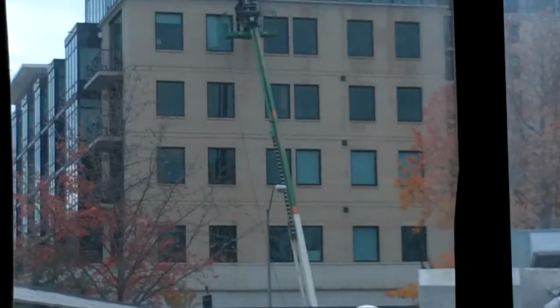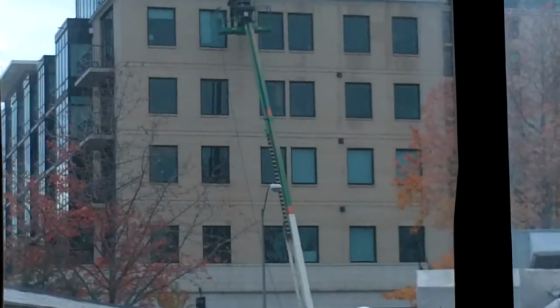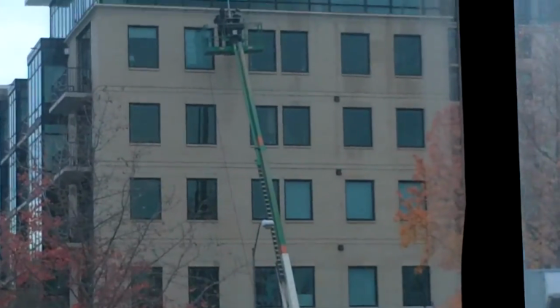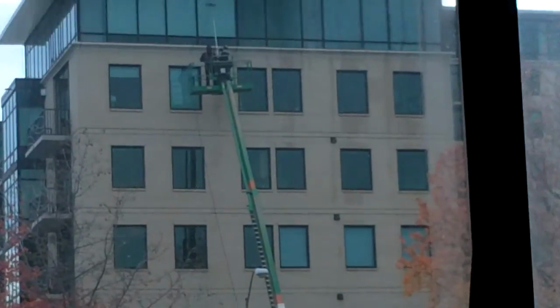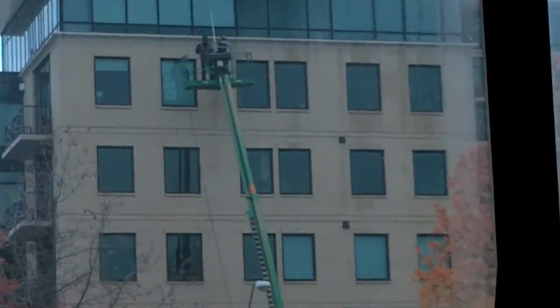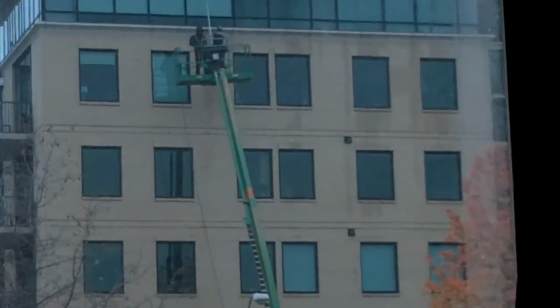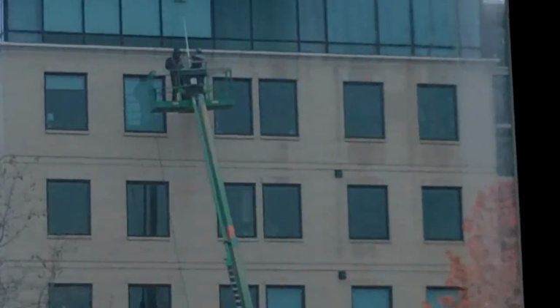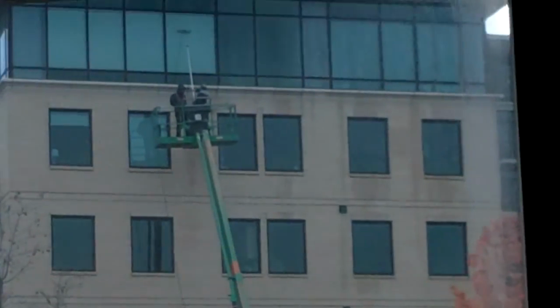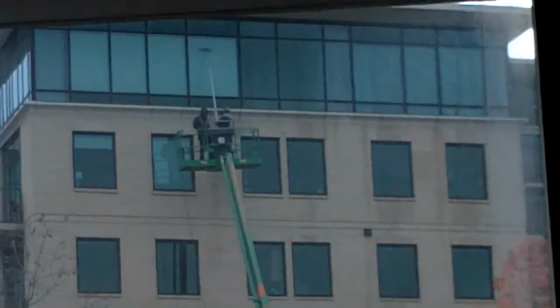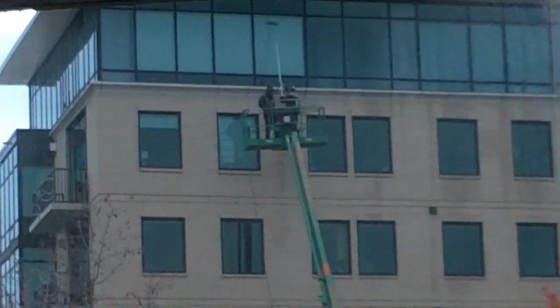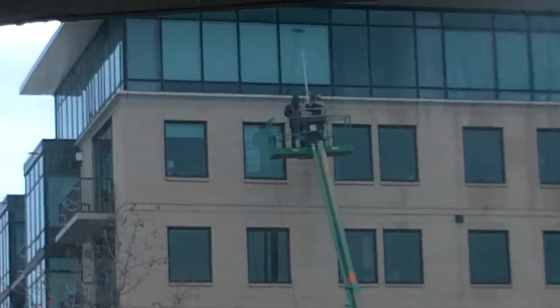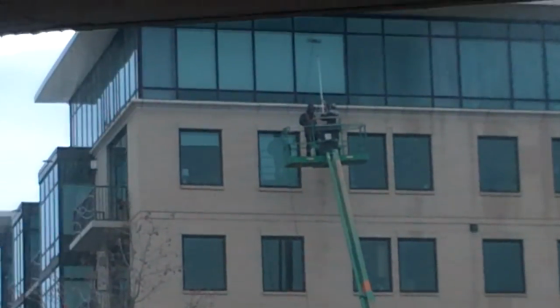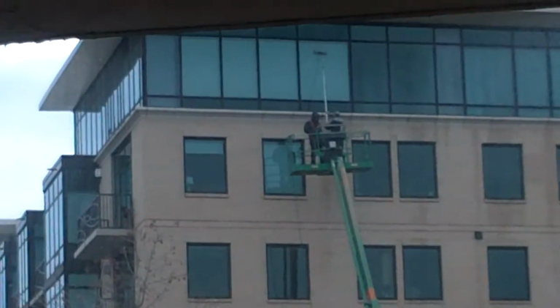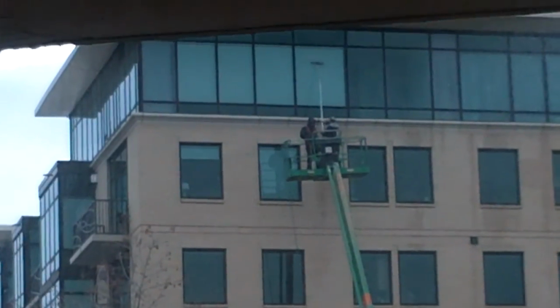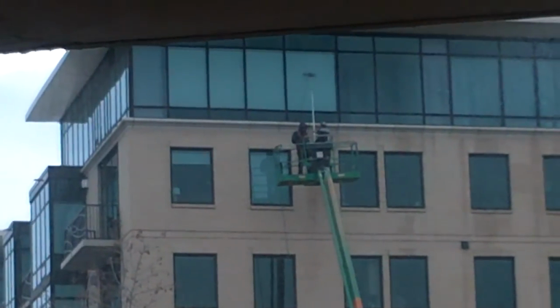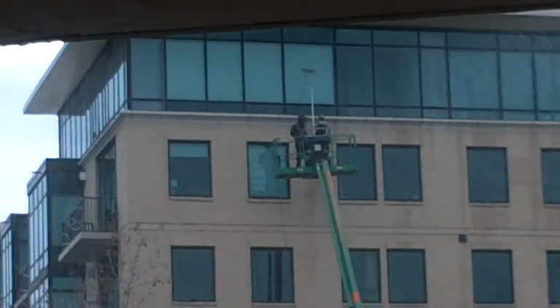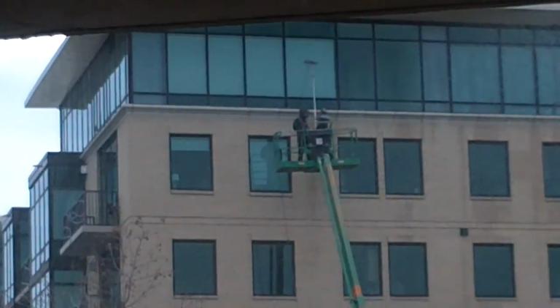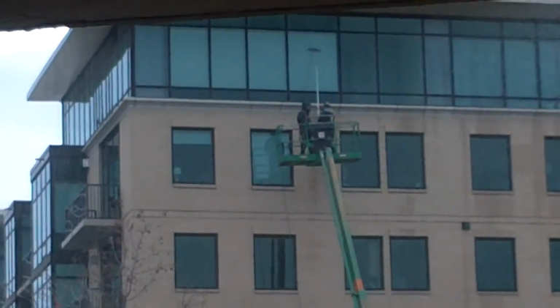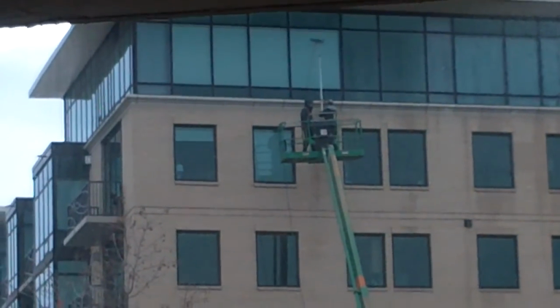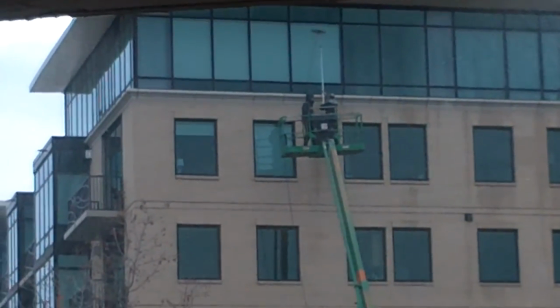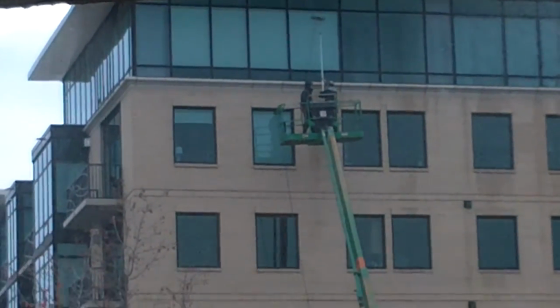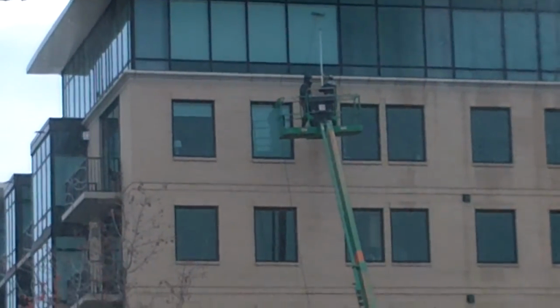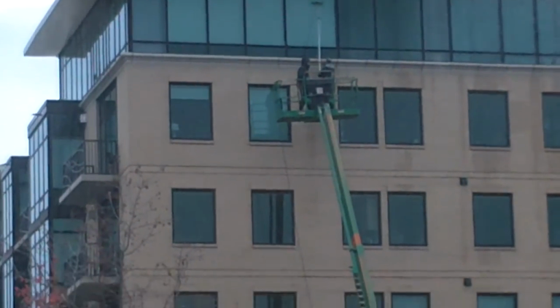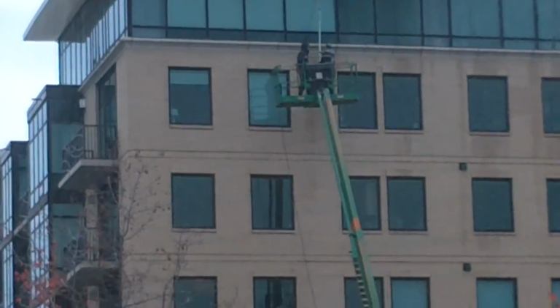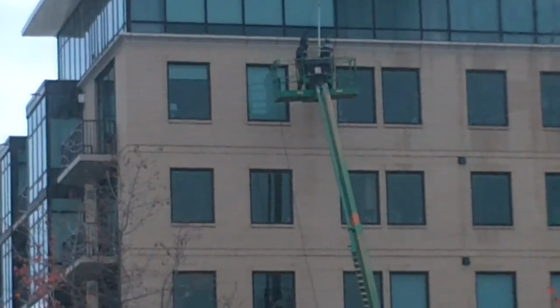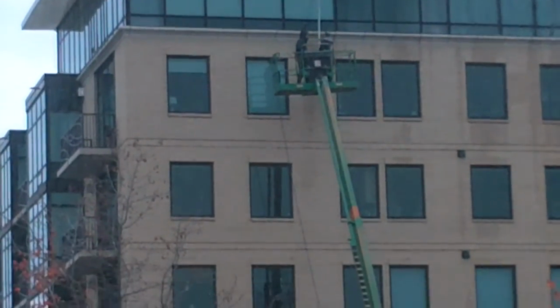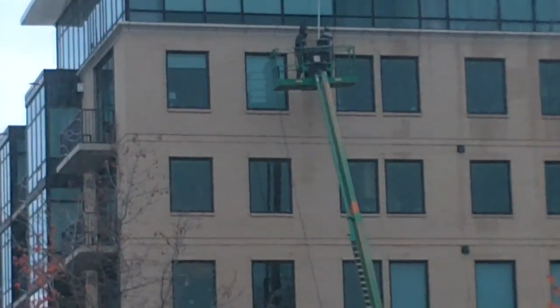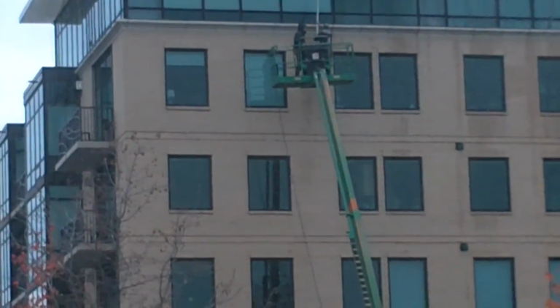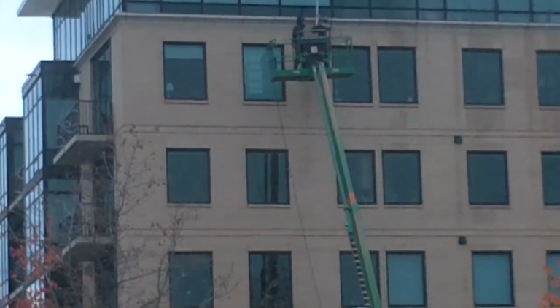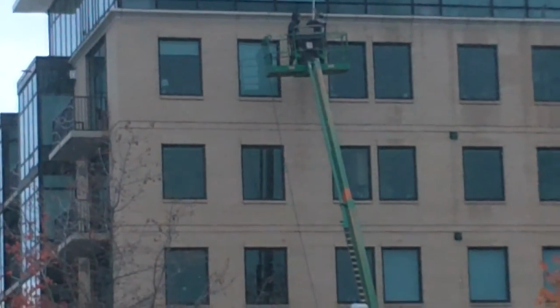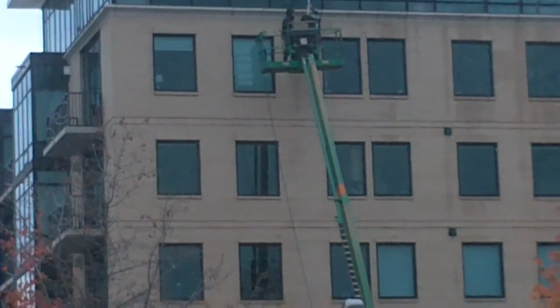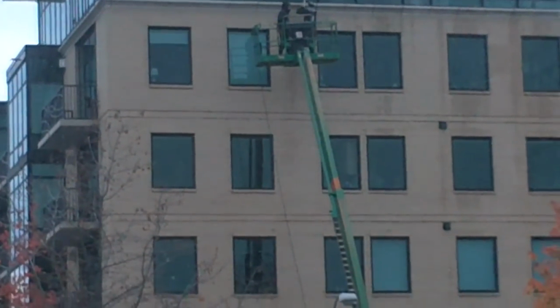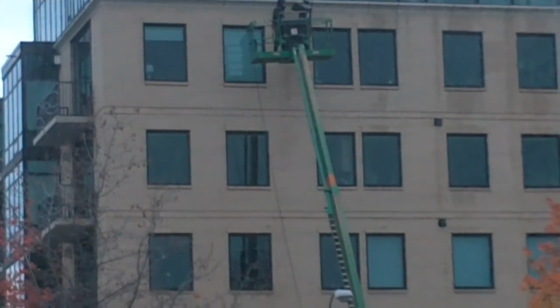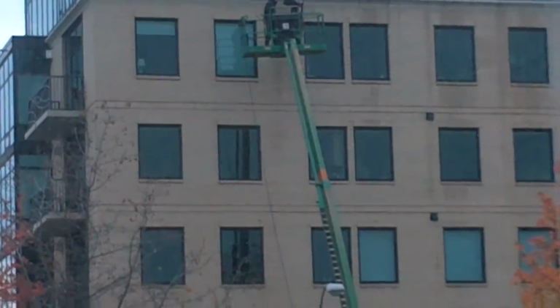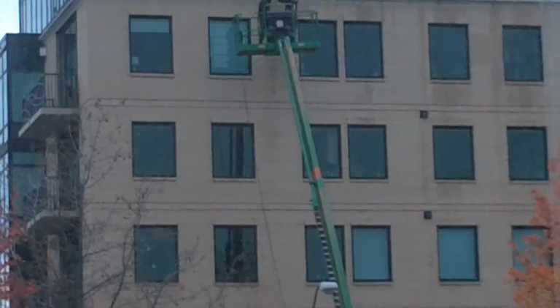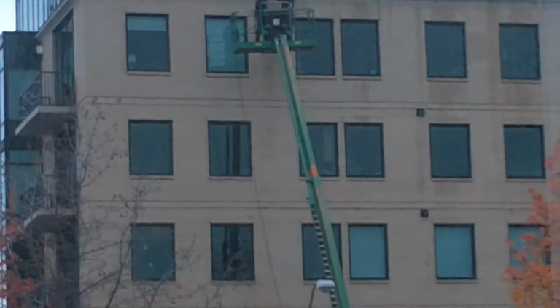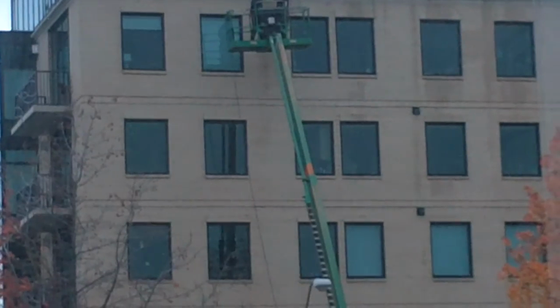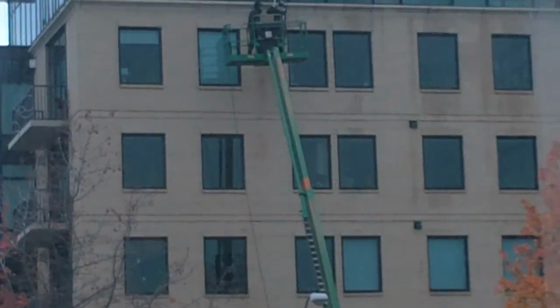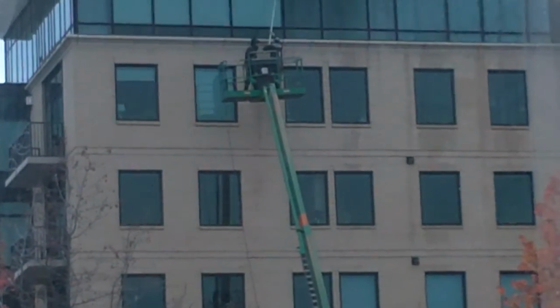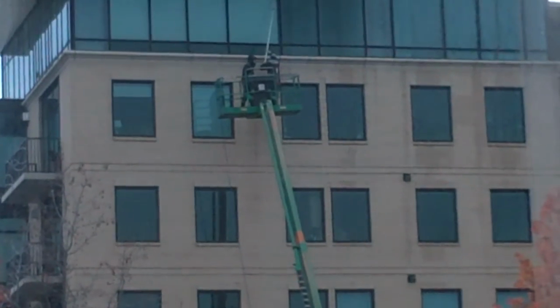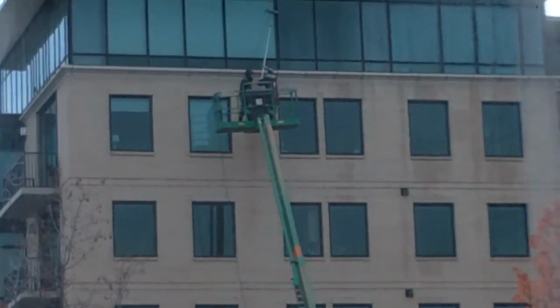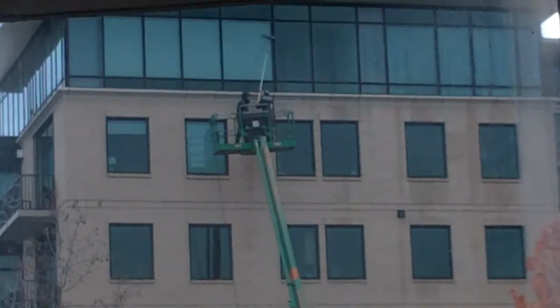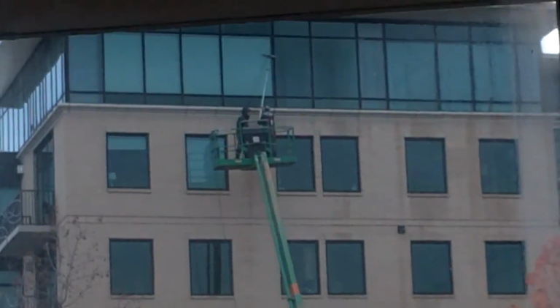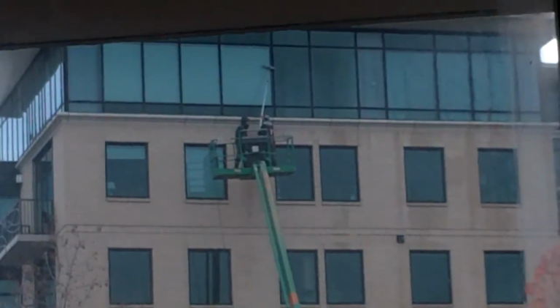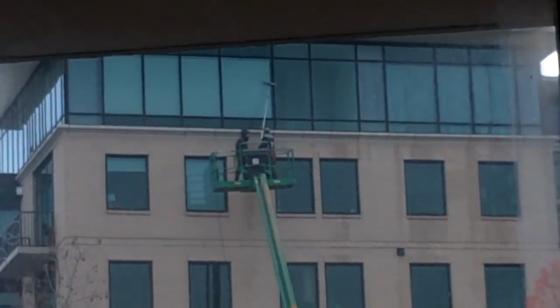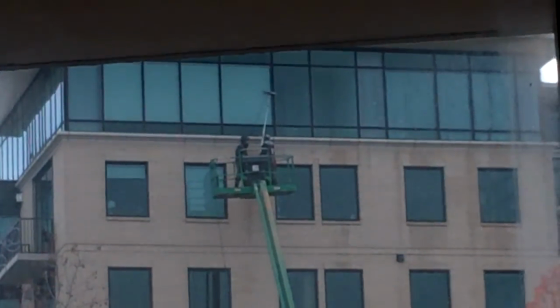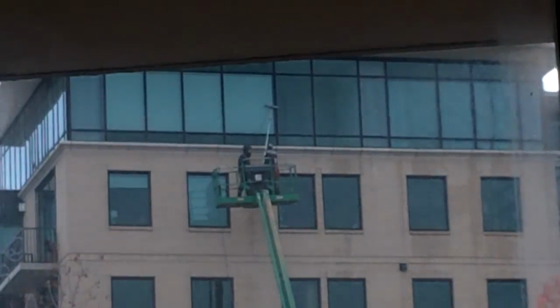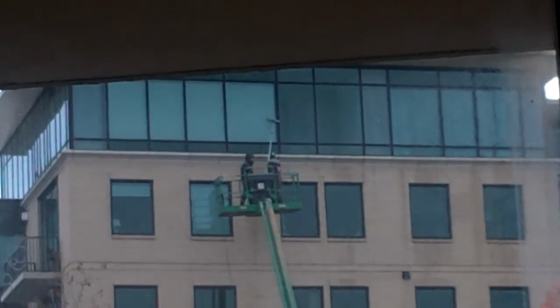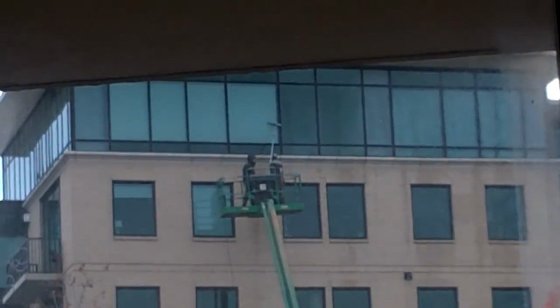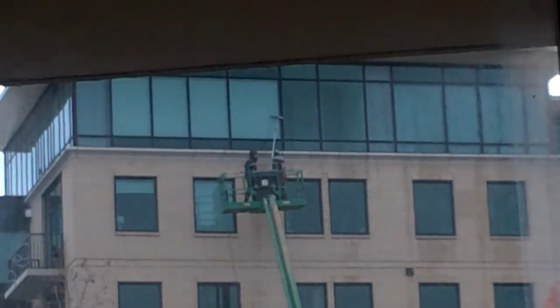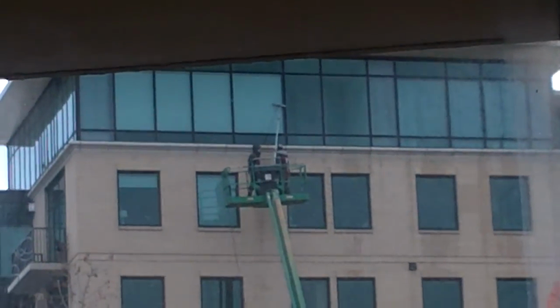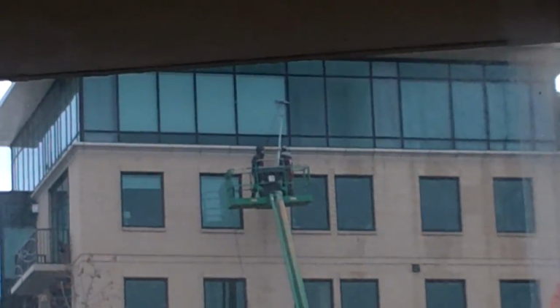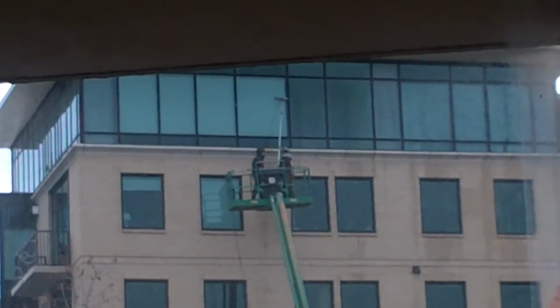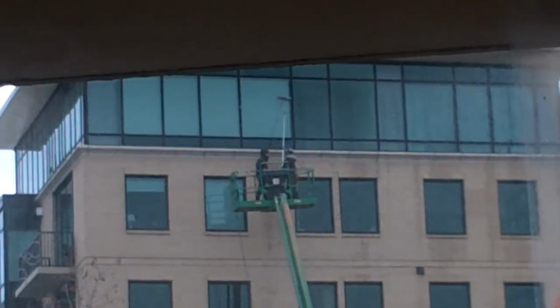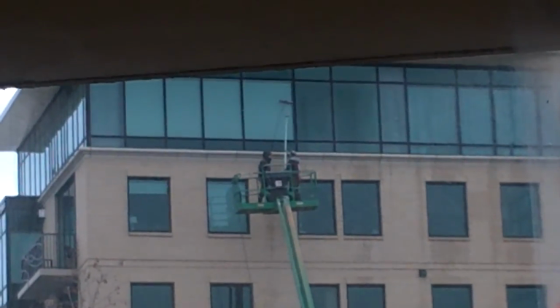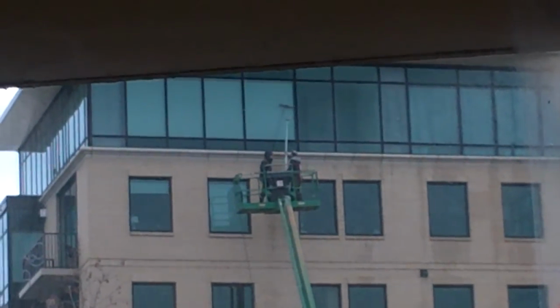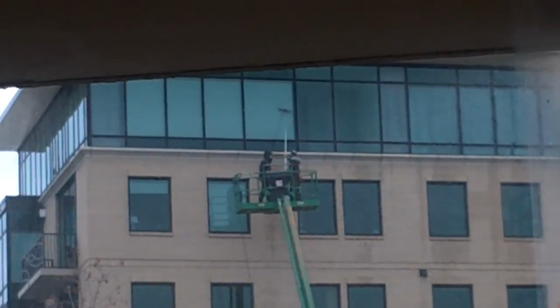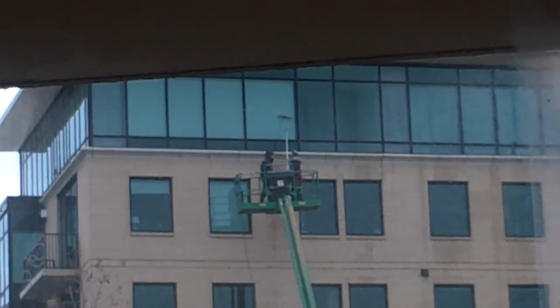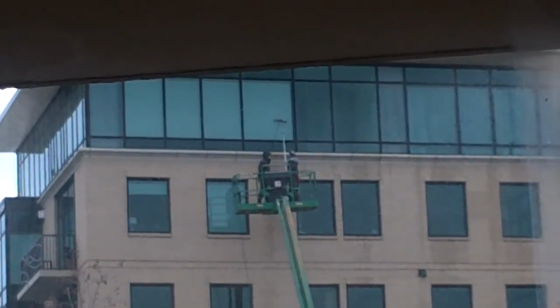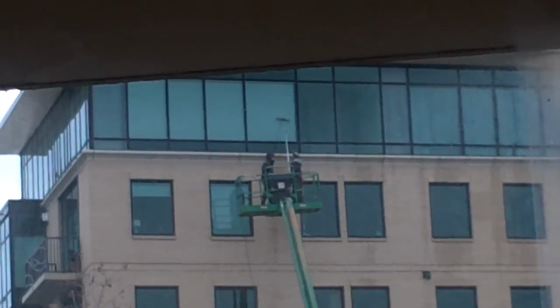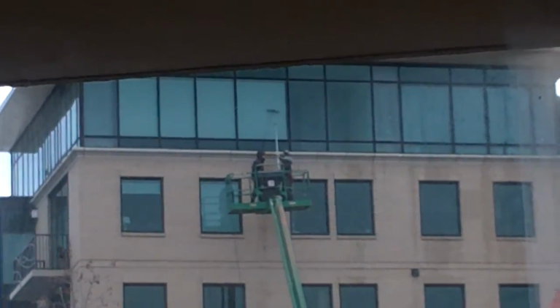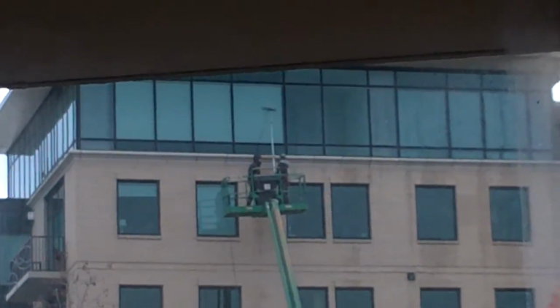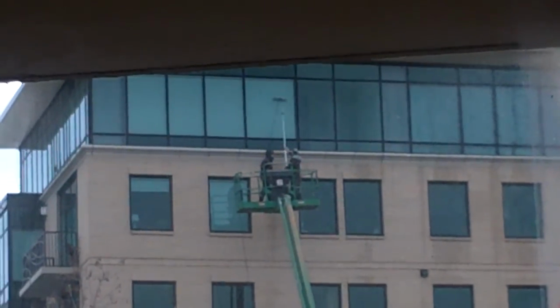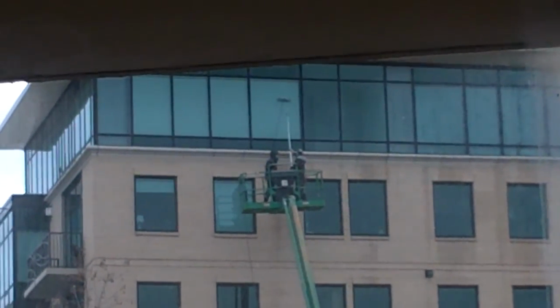They have like a spotter and the regular guy out there washing windows — very exciting. Good times.